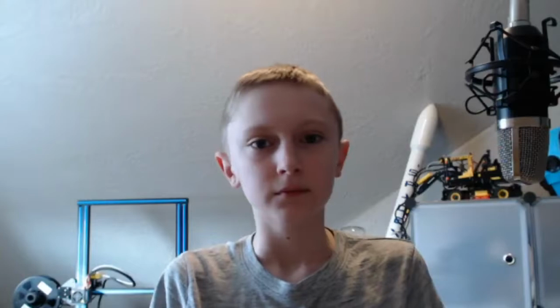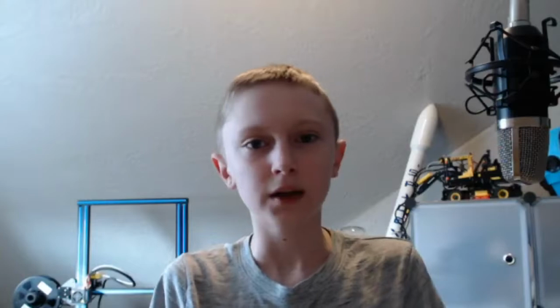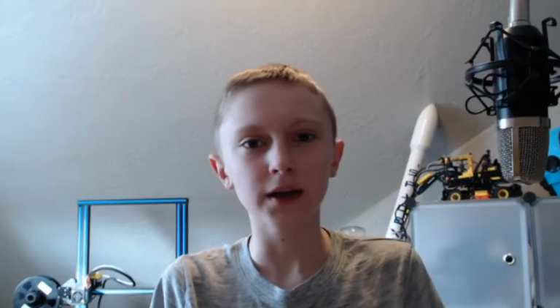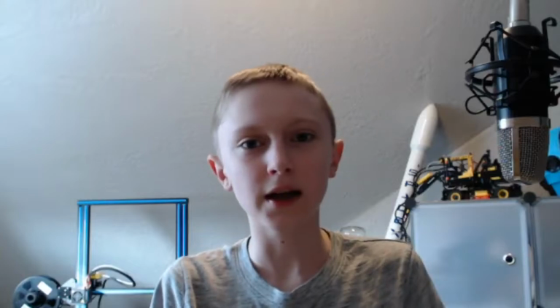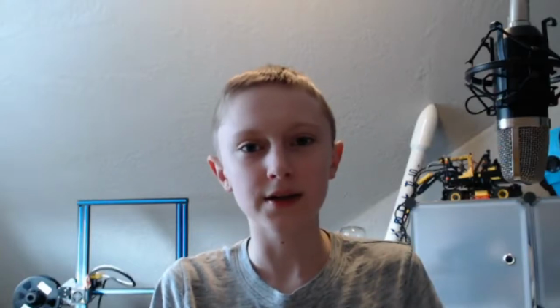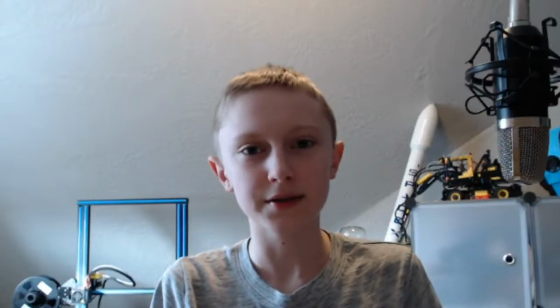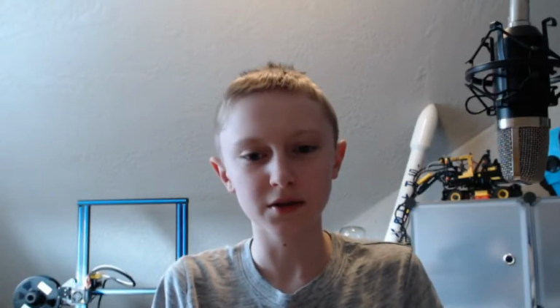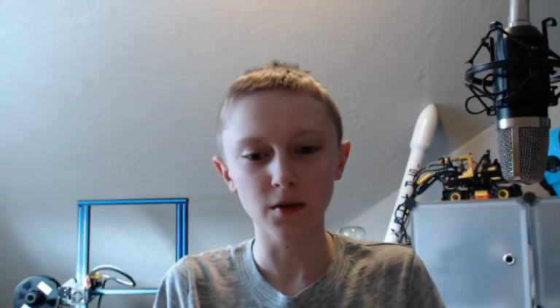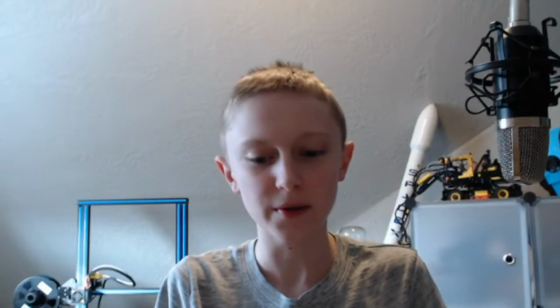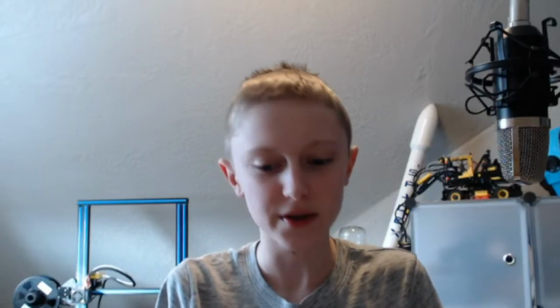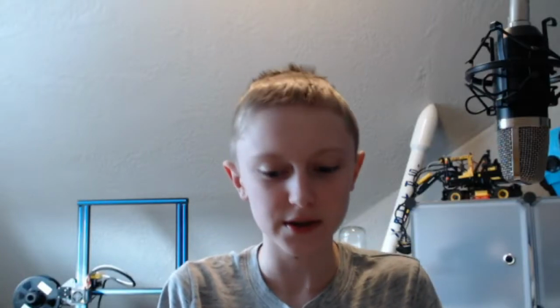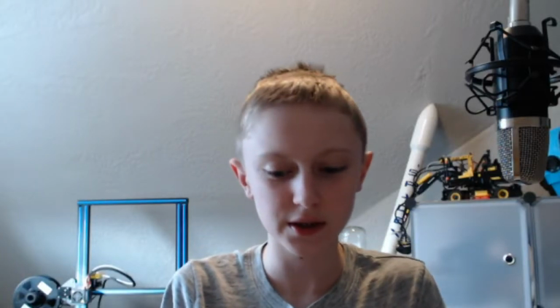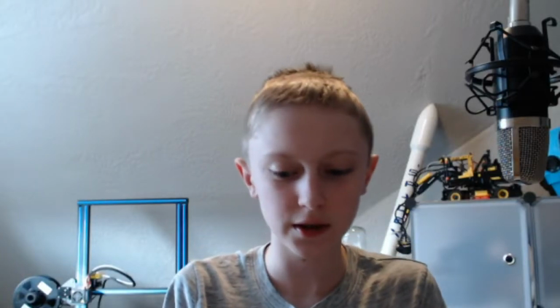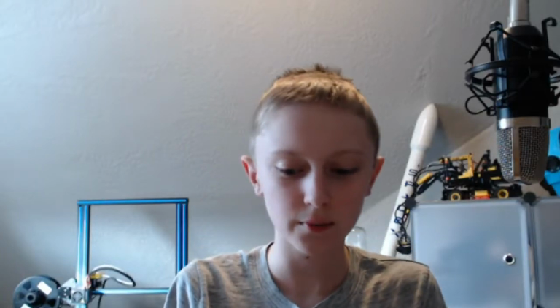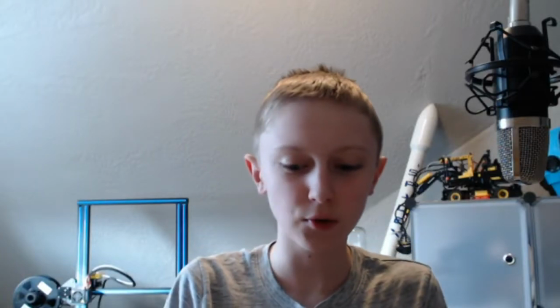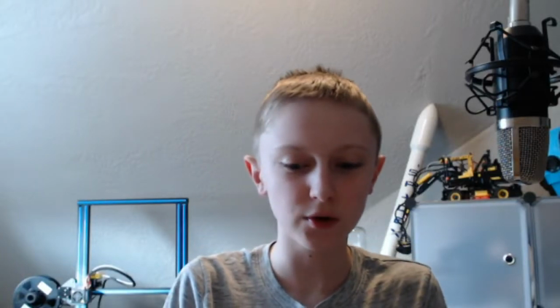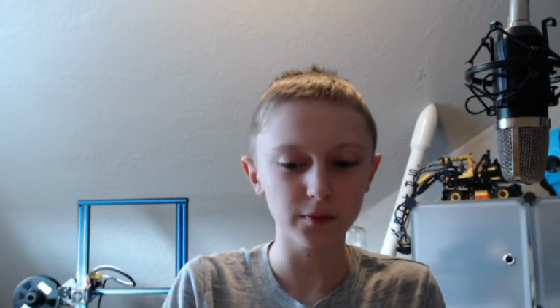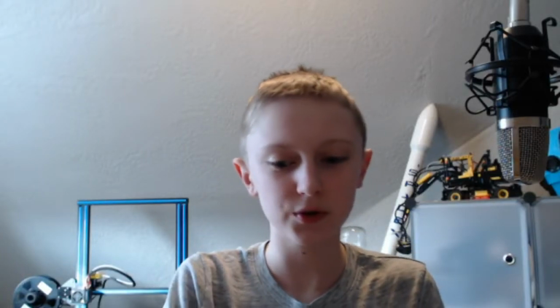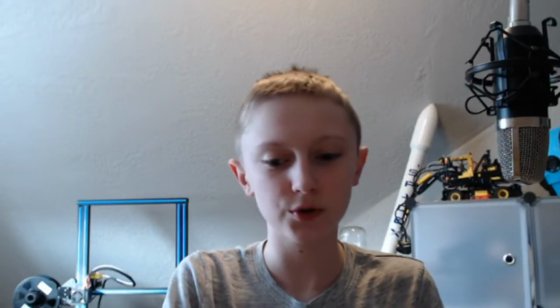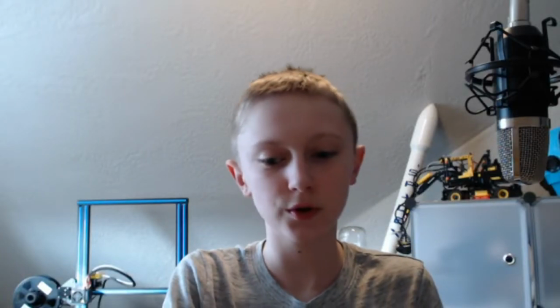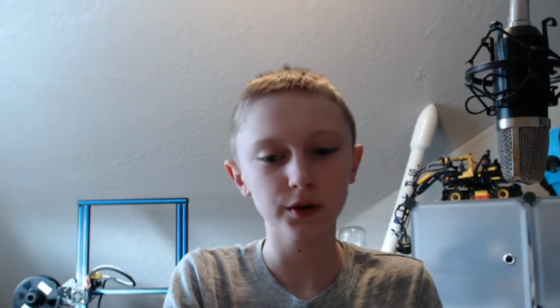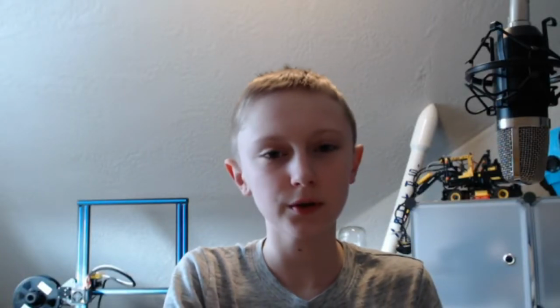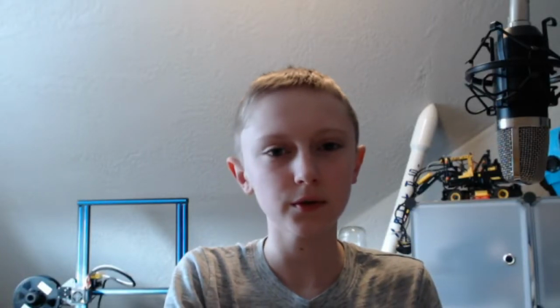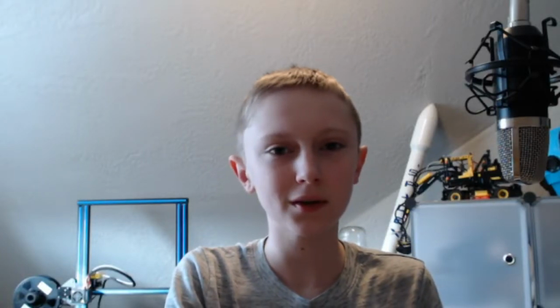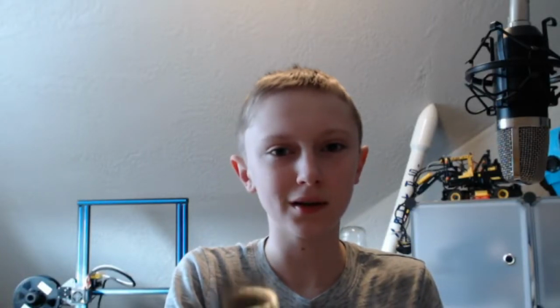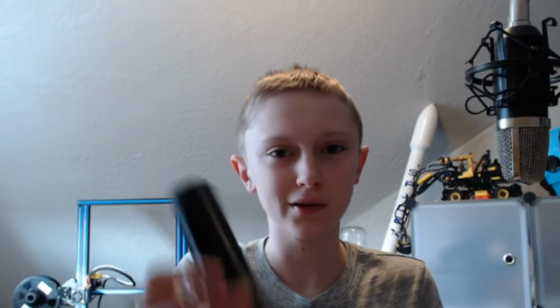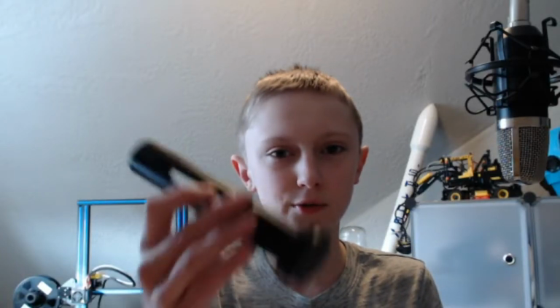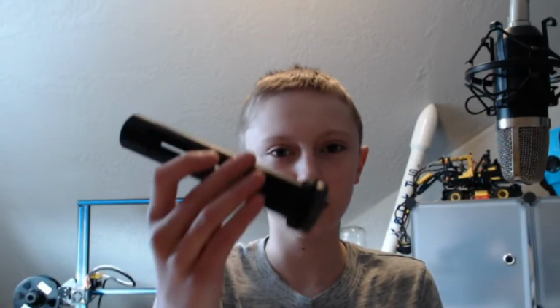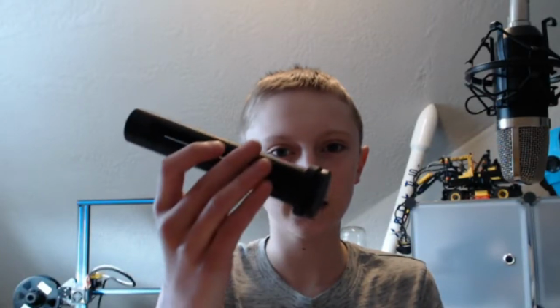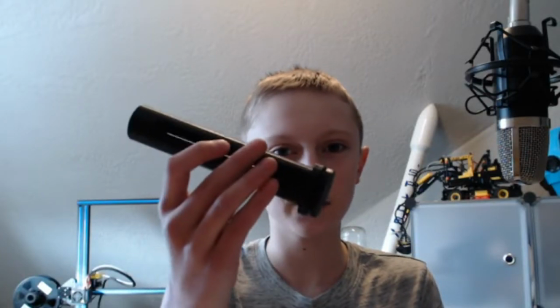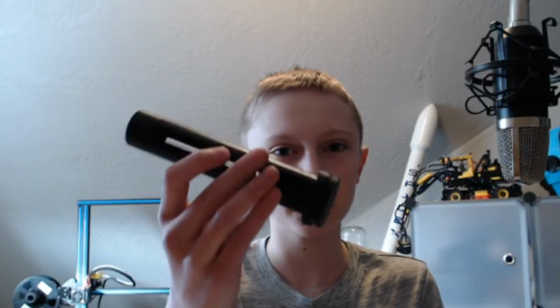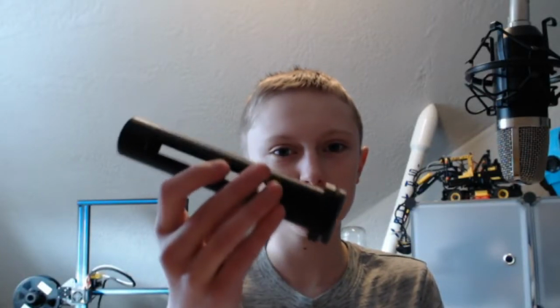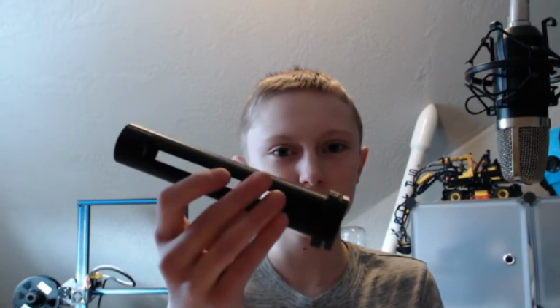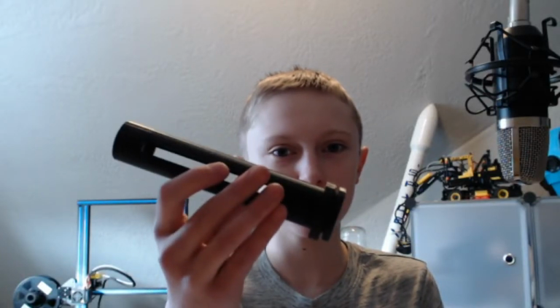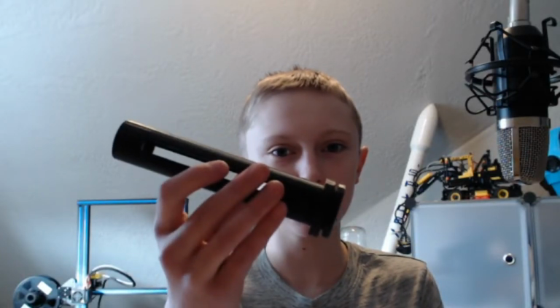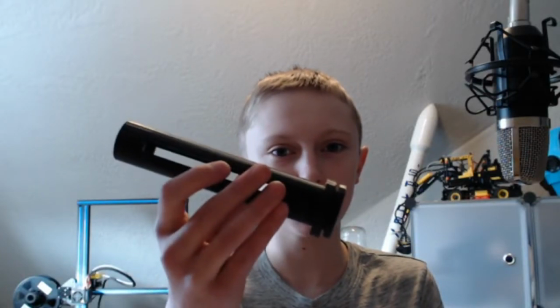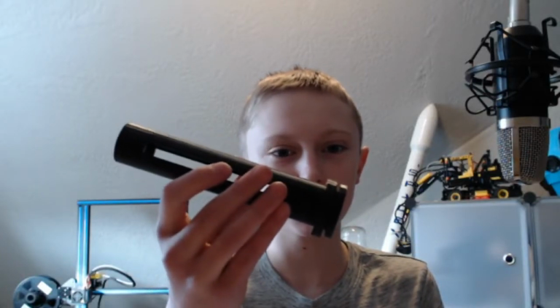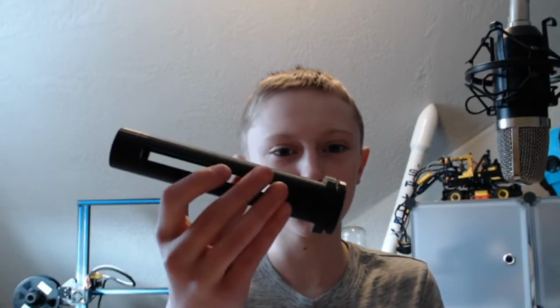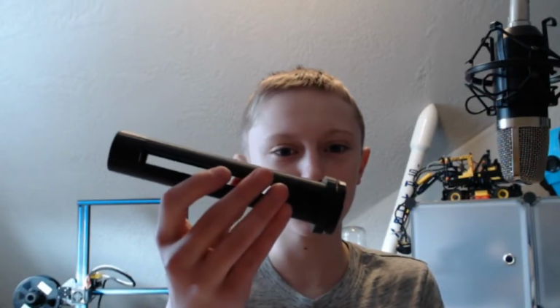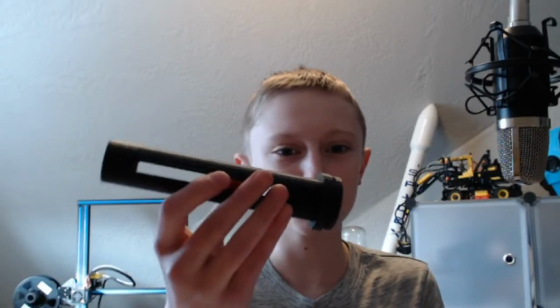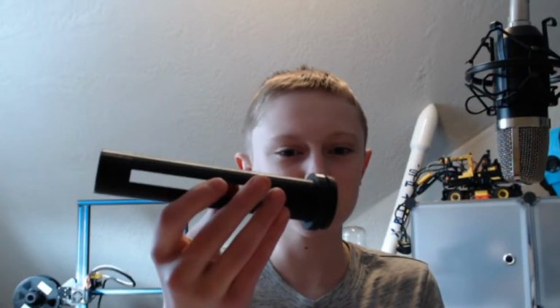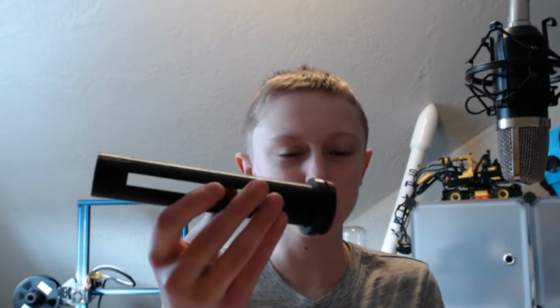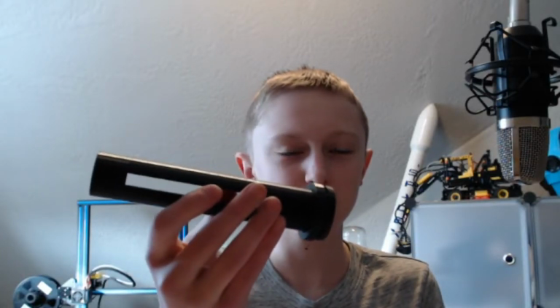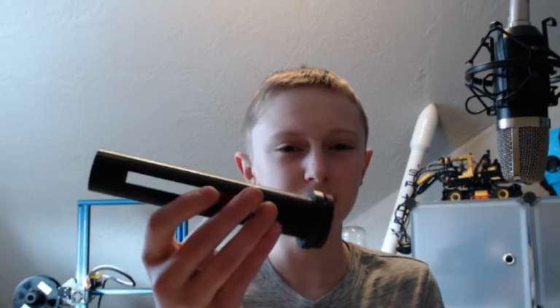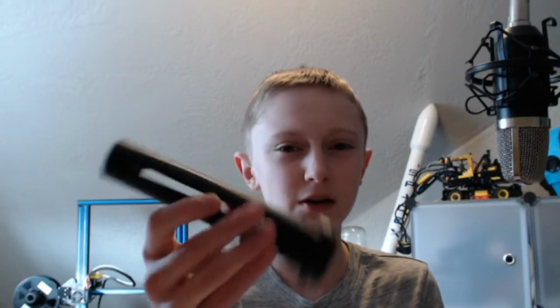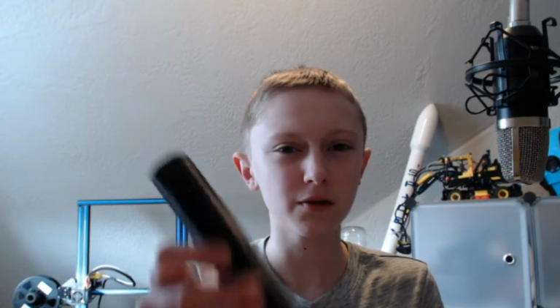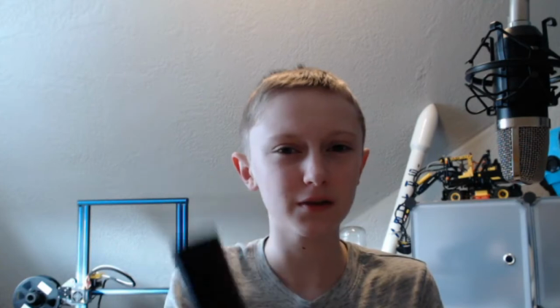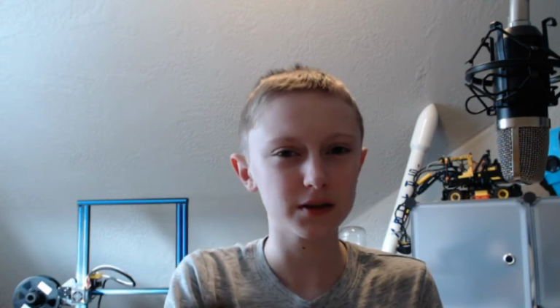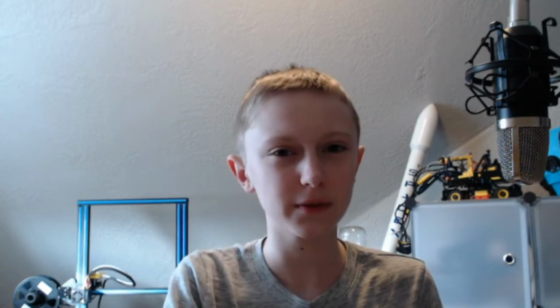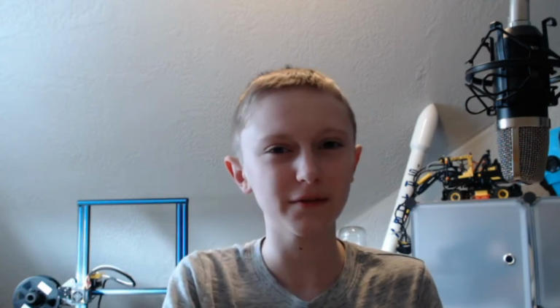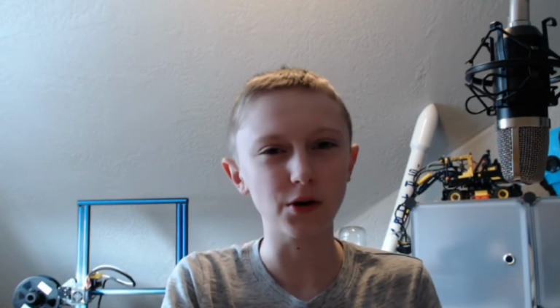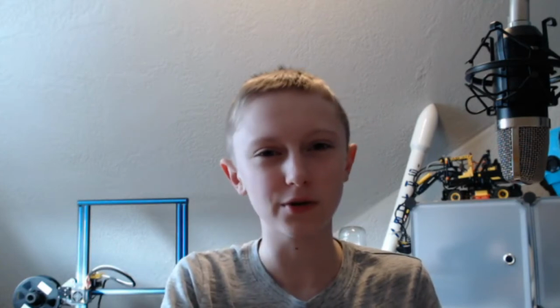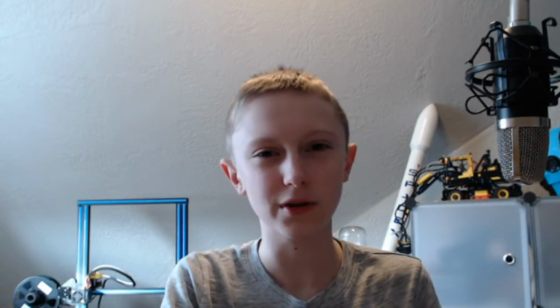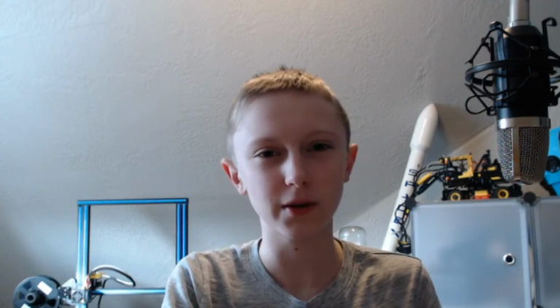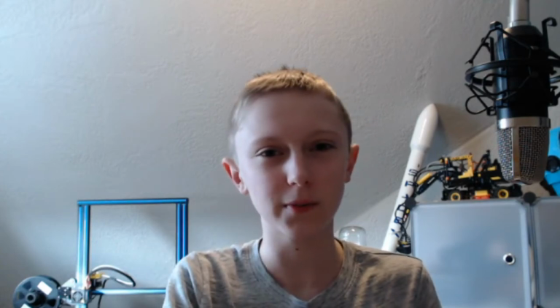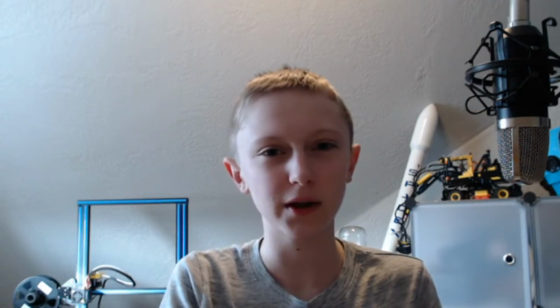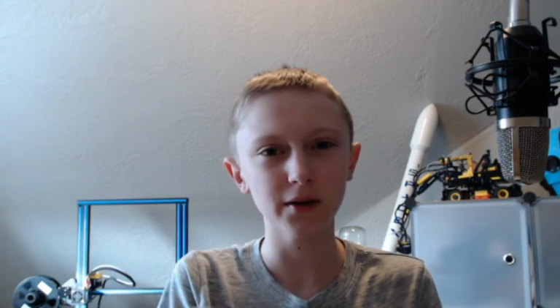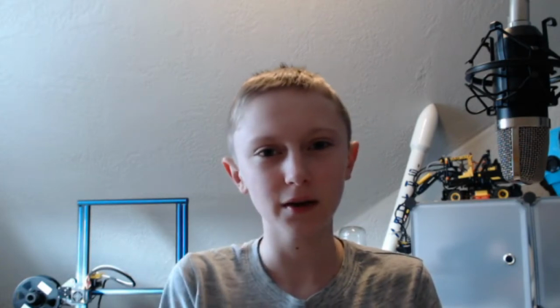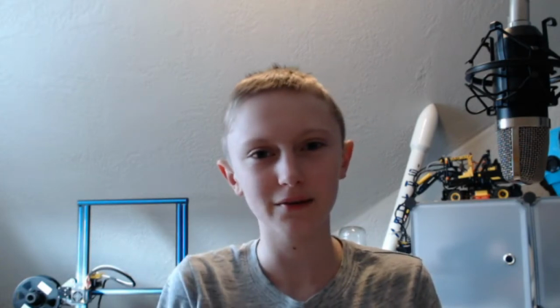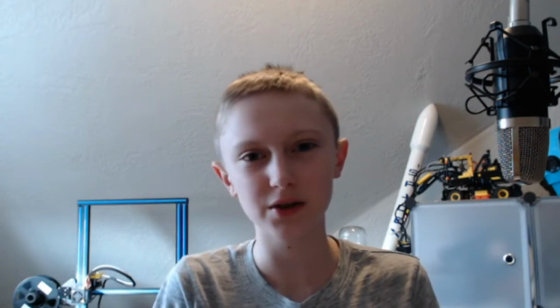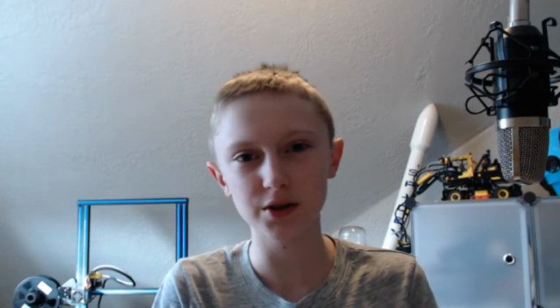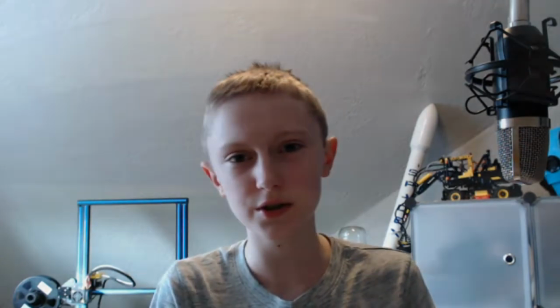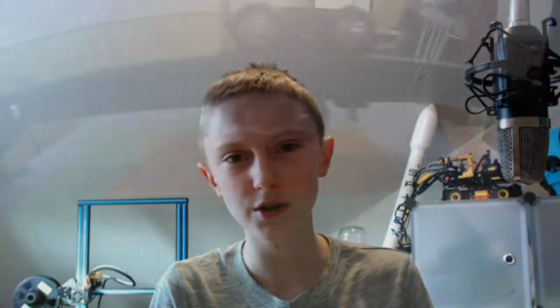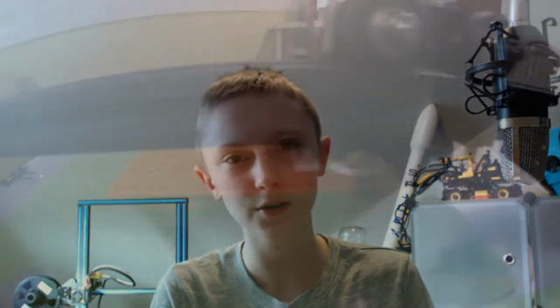Hey guys, it's Thomas. Today I'm going to be showing you a 3D printed Nerf Rival speed loader that I made. Let's get started.